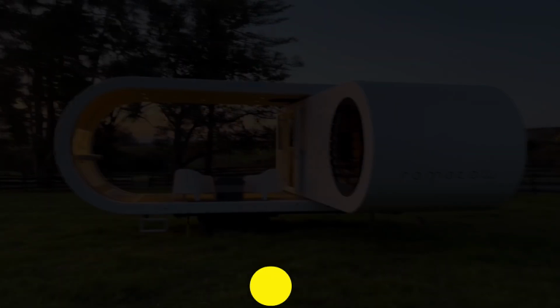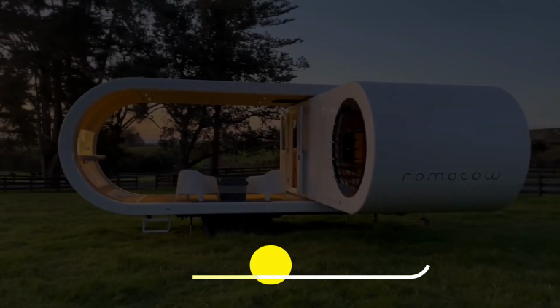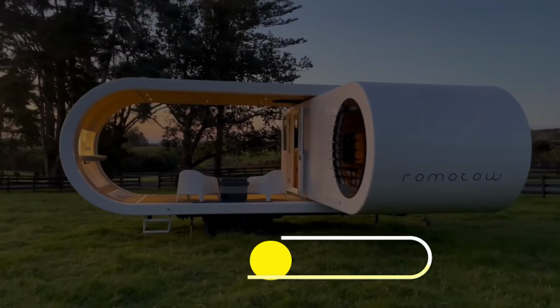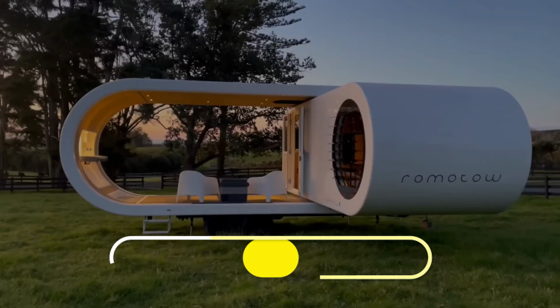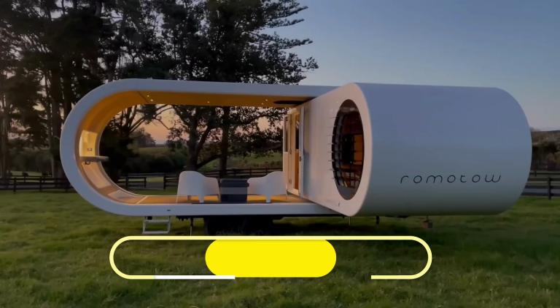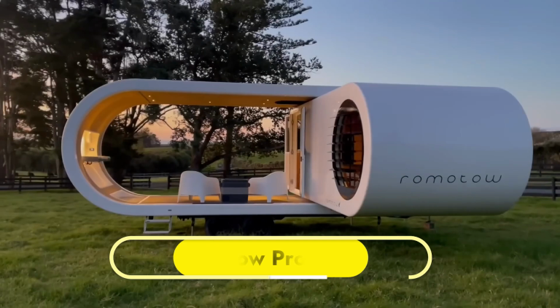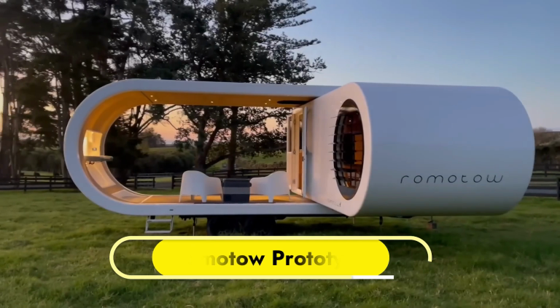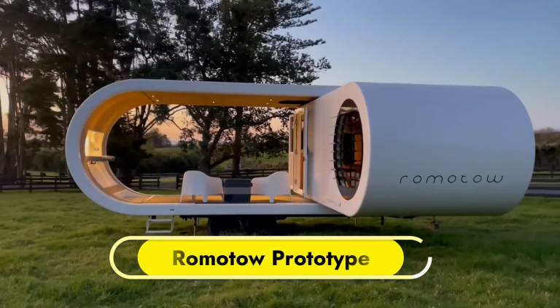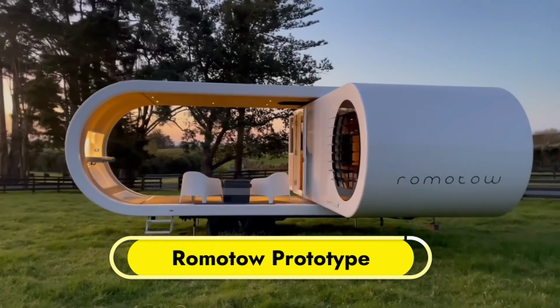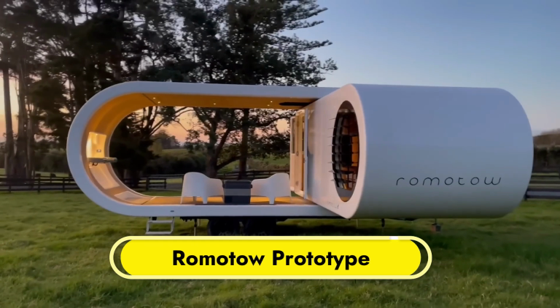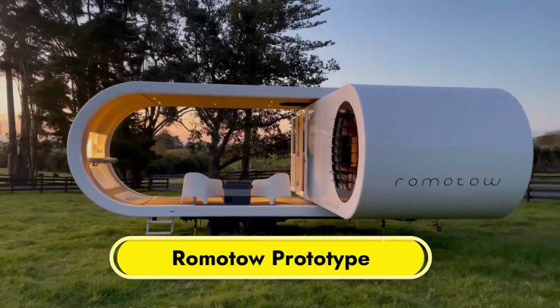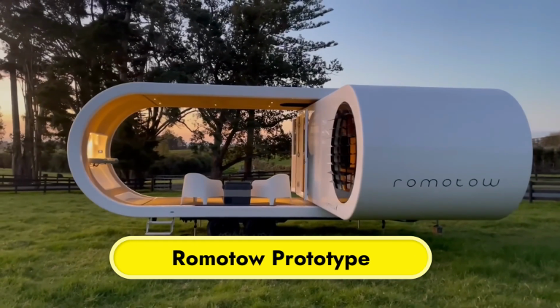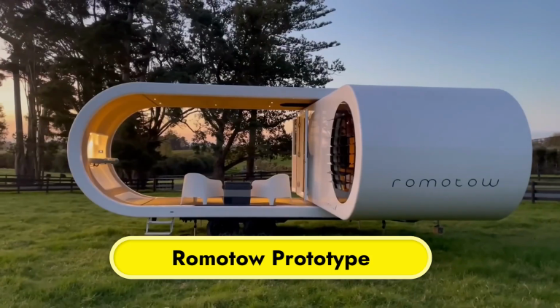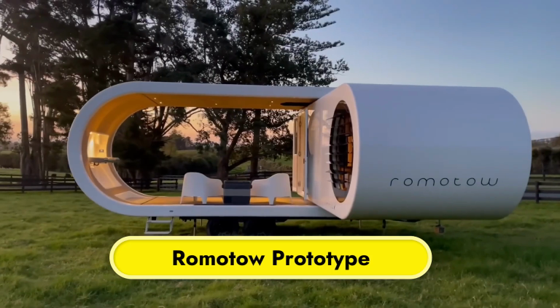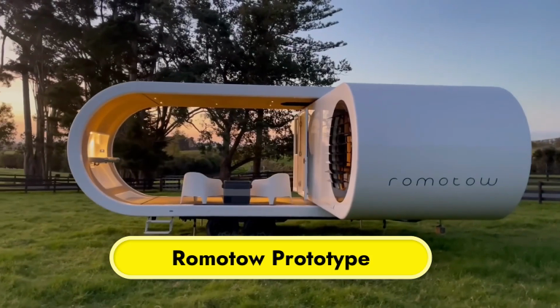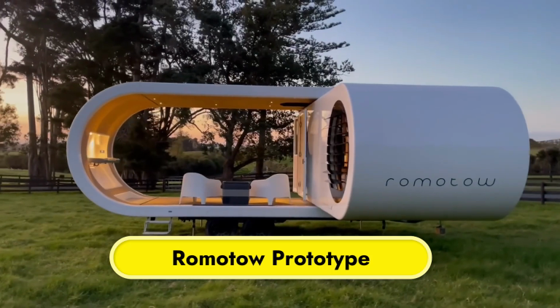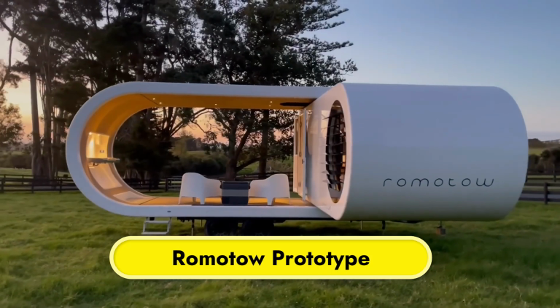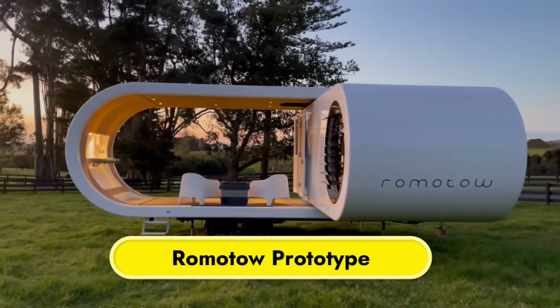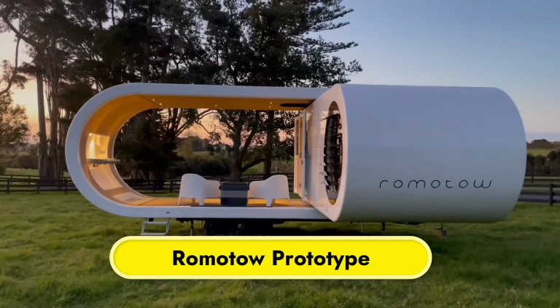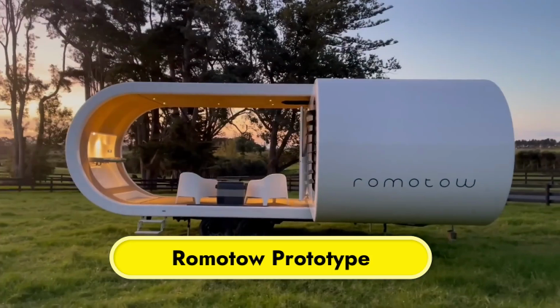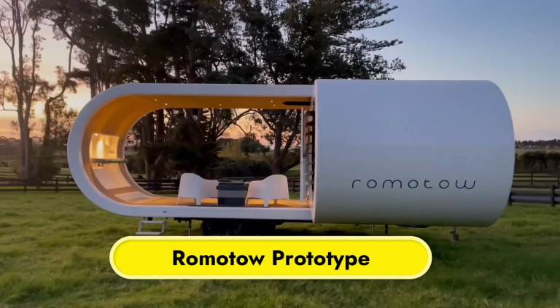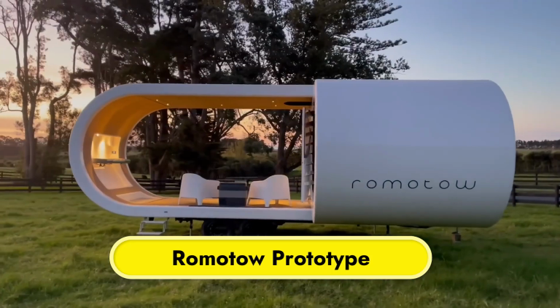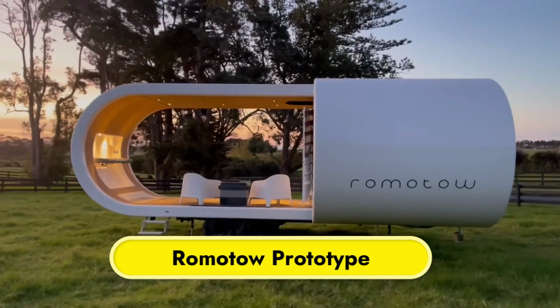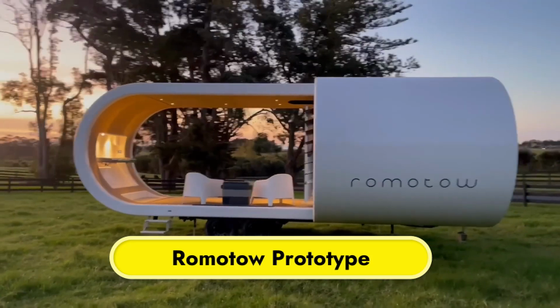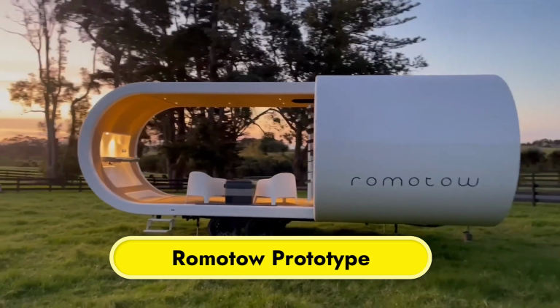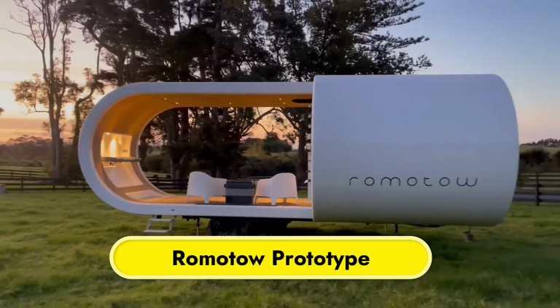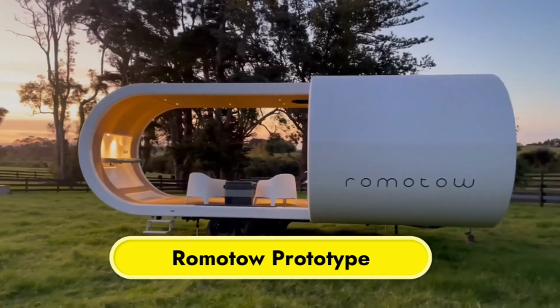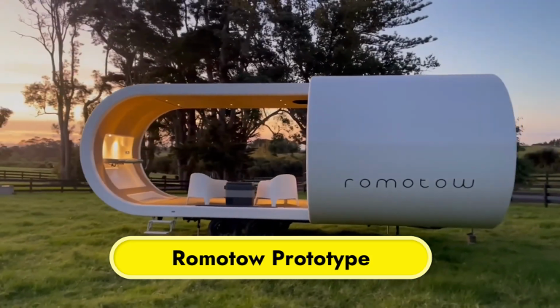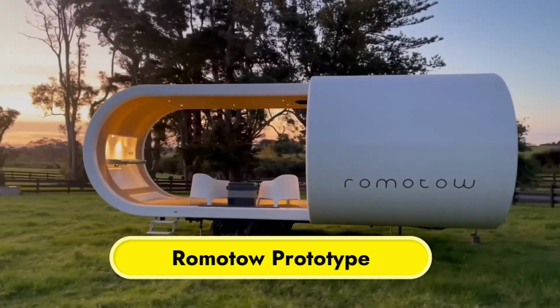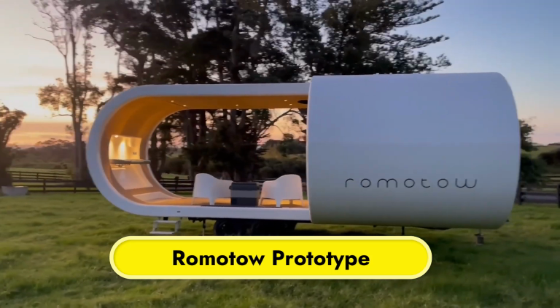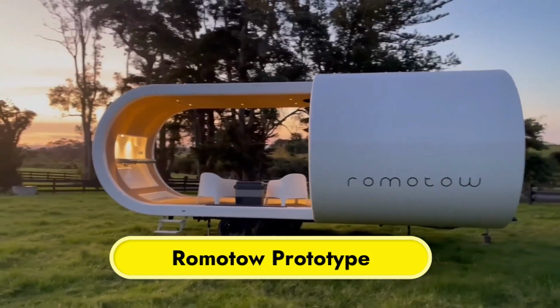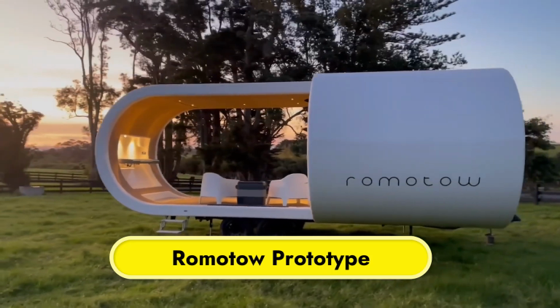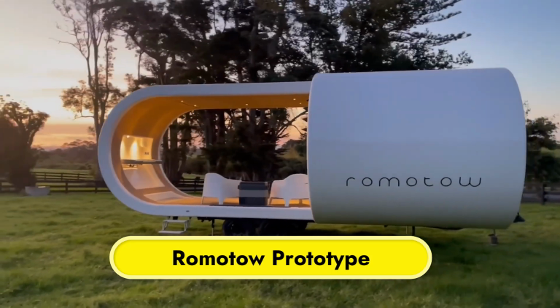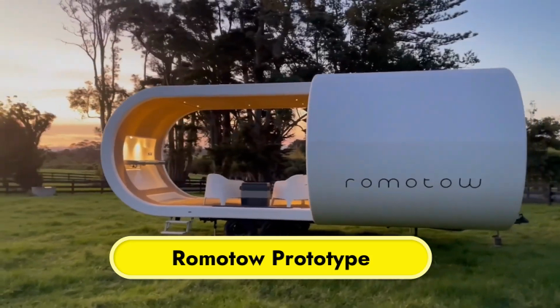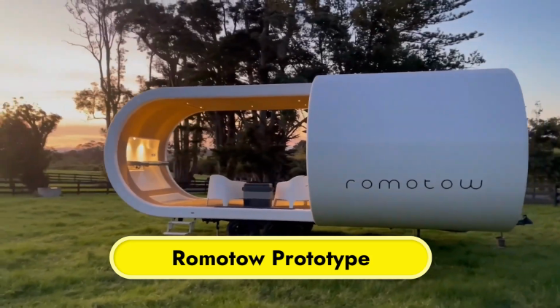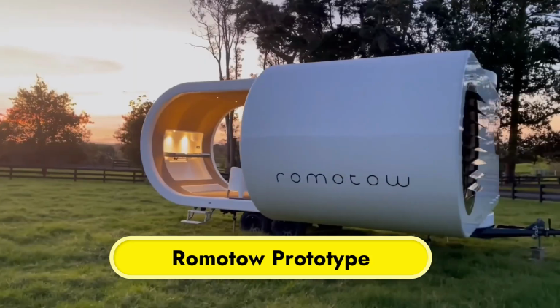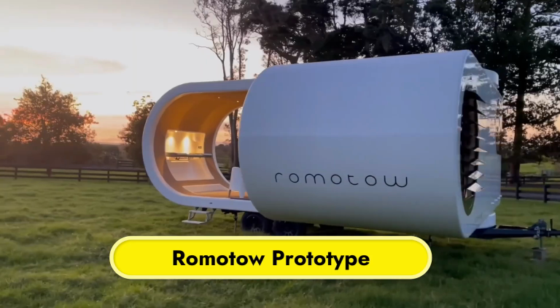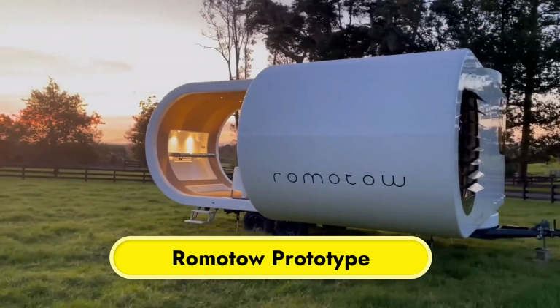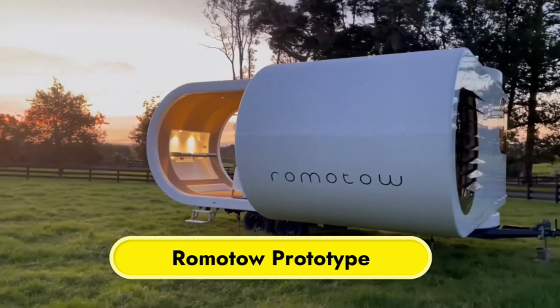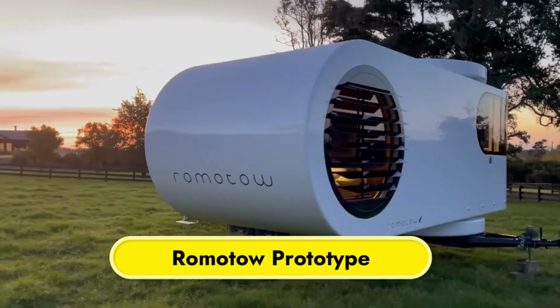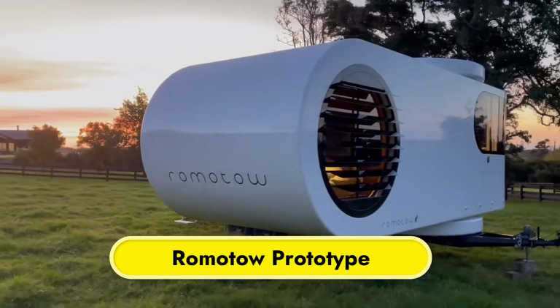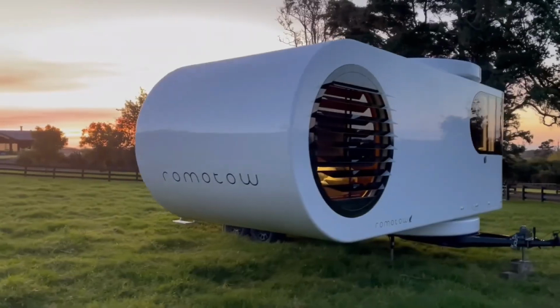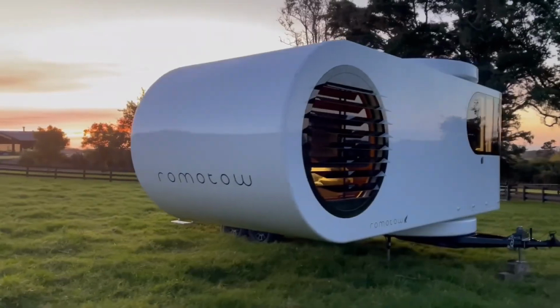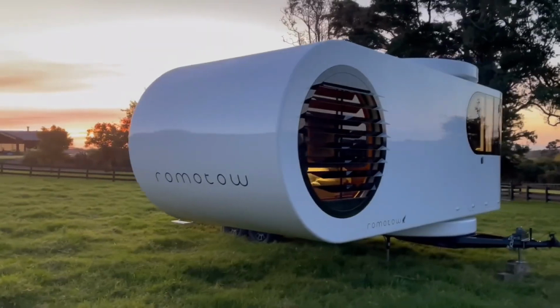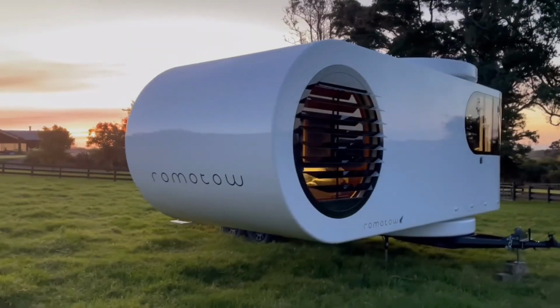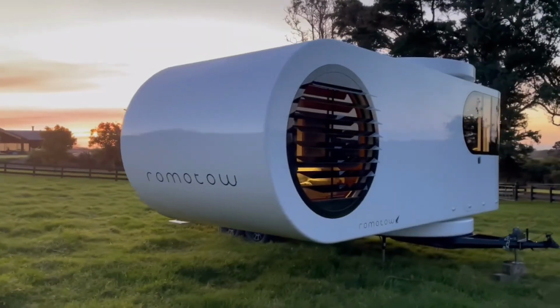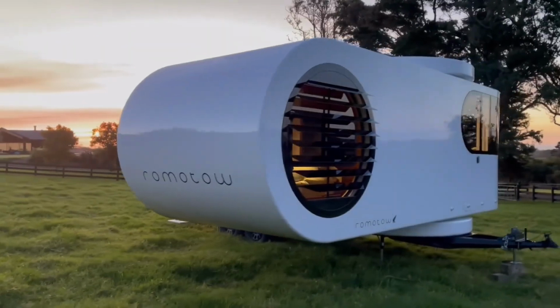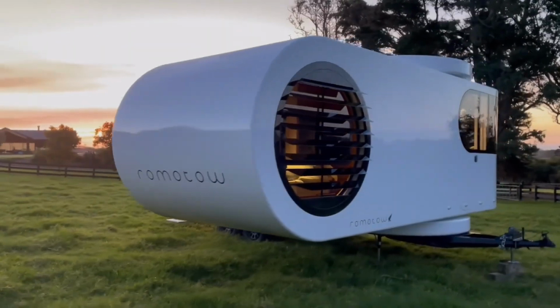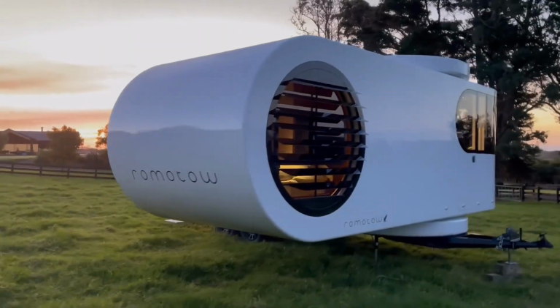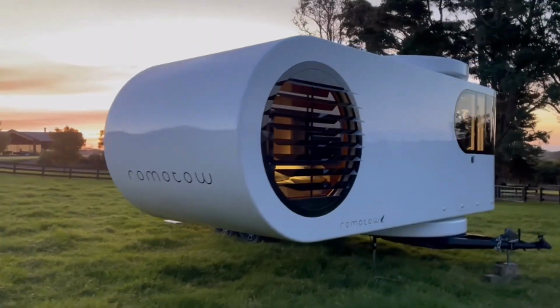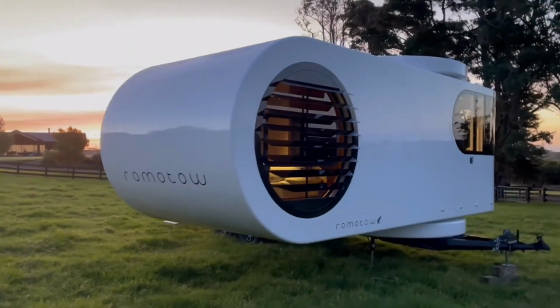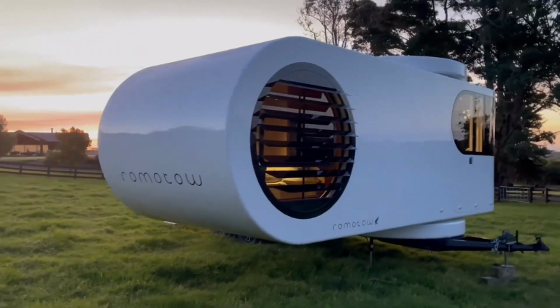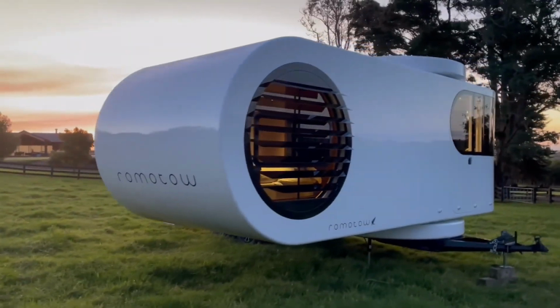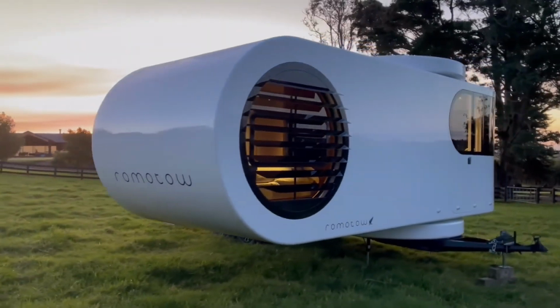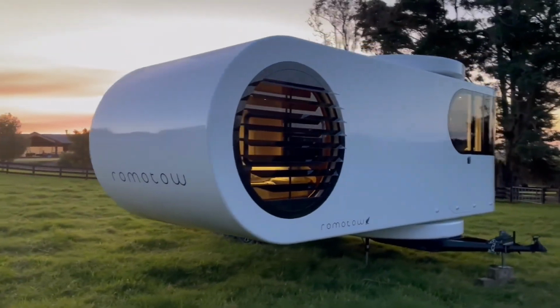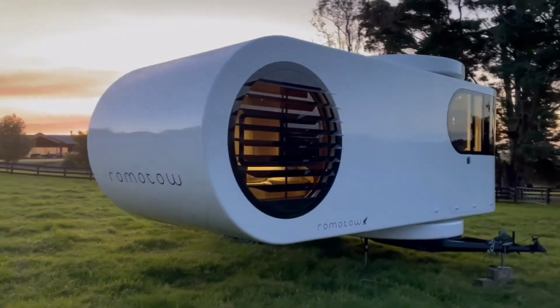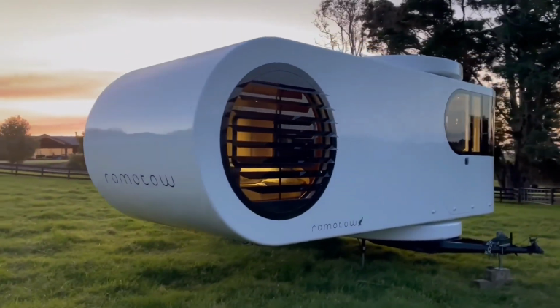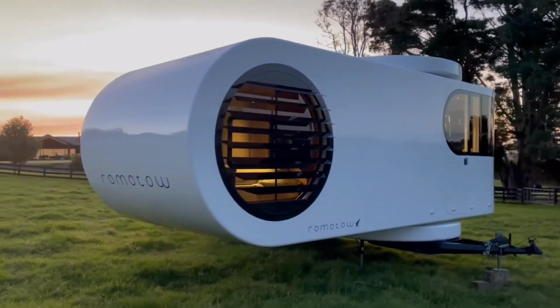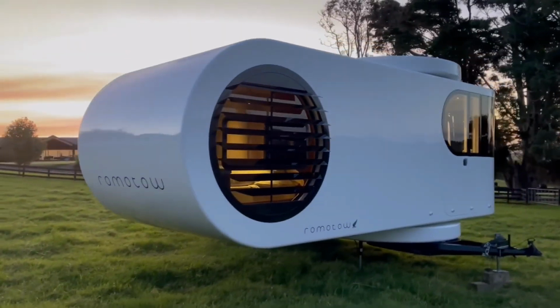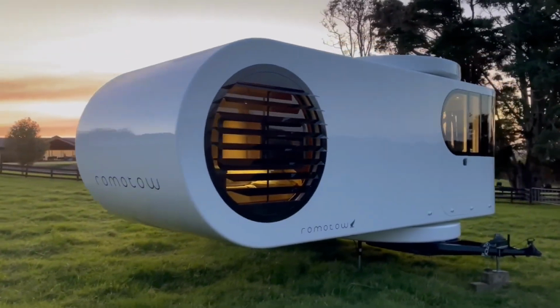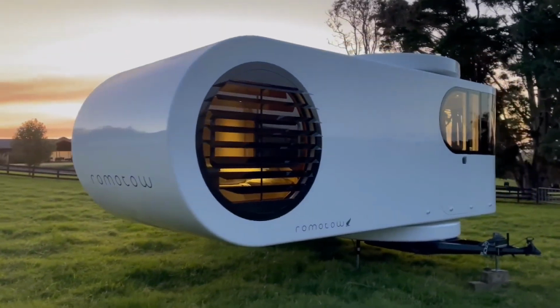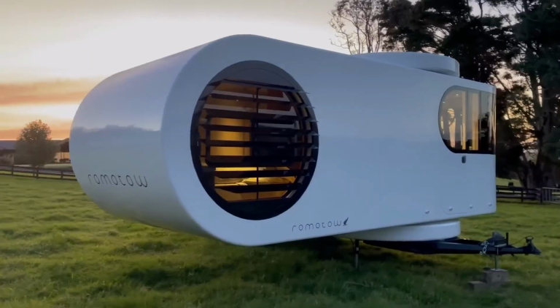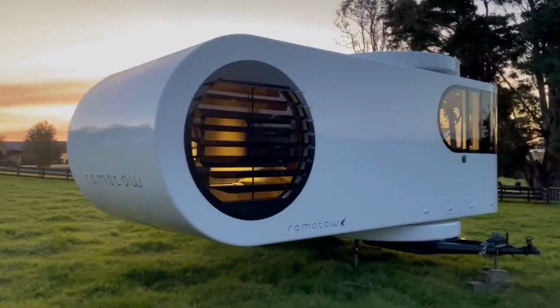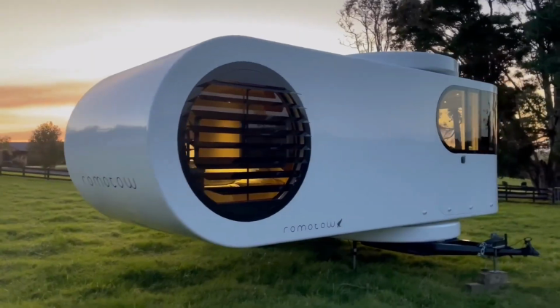Remotel Prototype. Revolutionizing the idea of caravanning, the Remotel Prototype is a revolutionary mobile living experience.